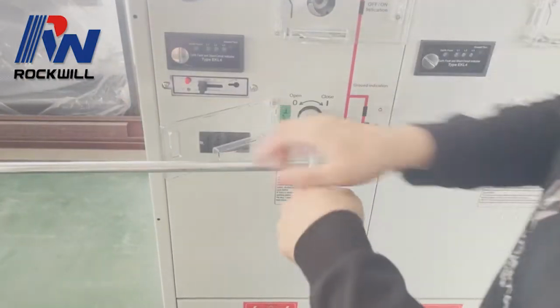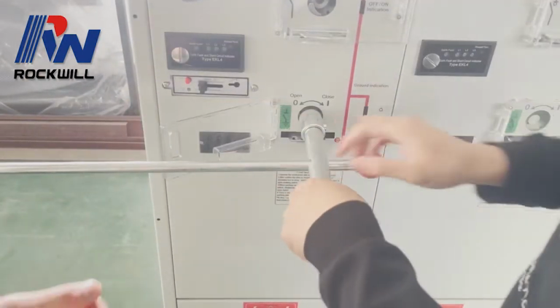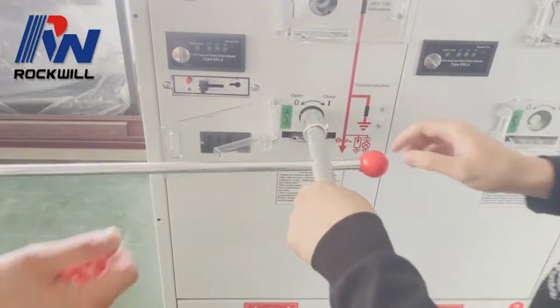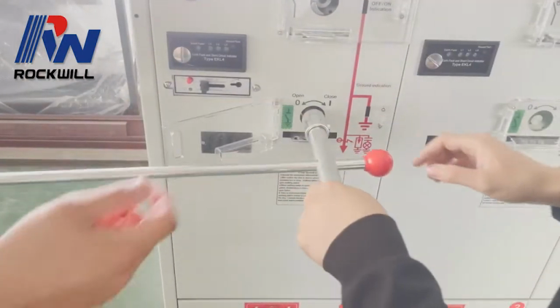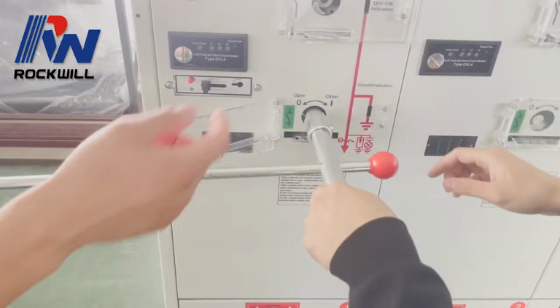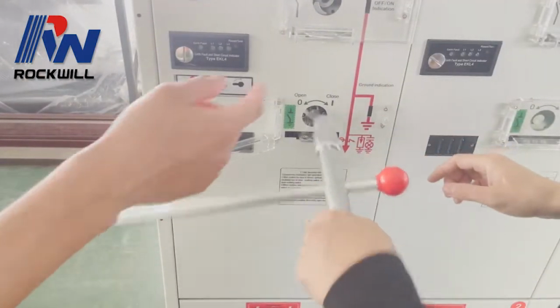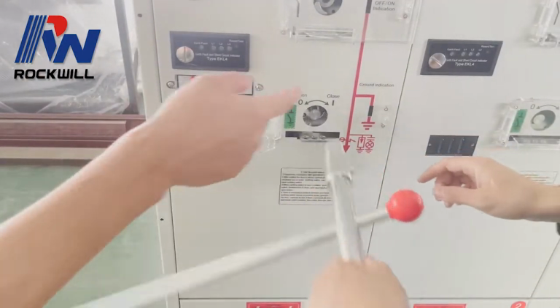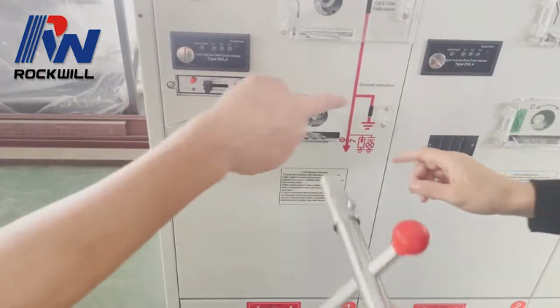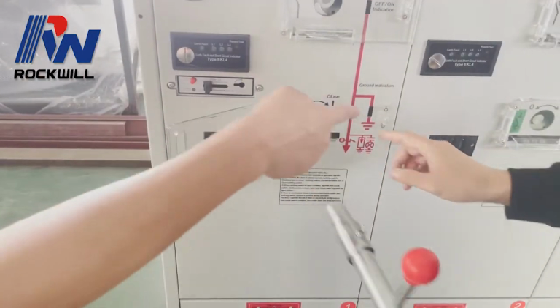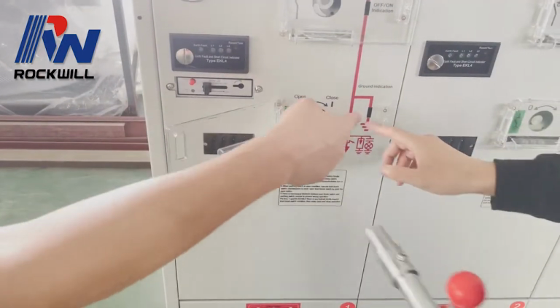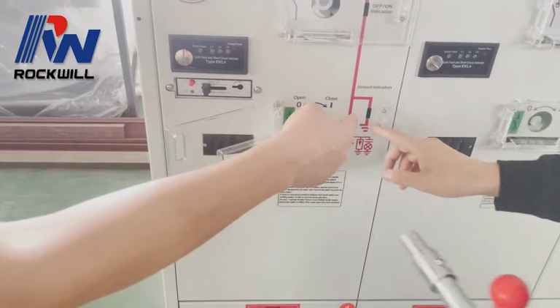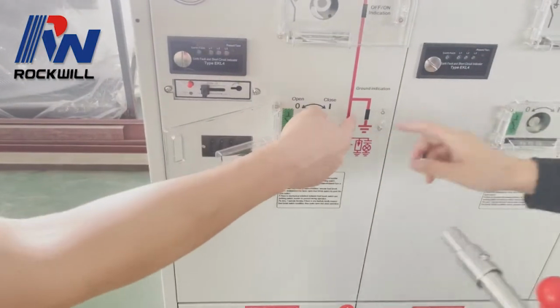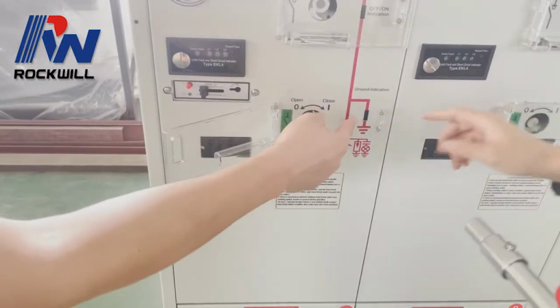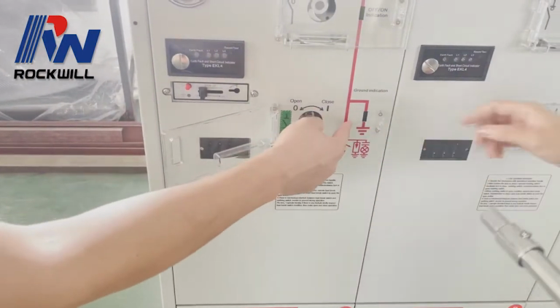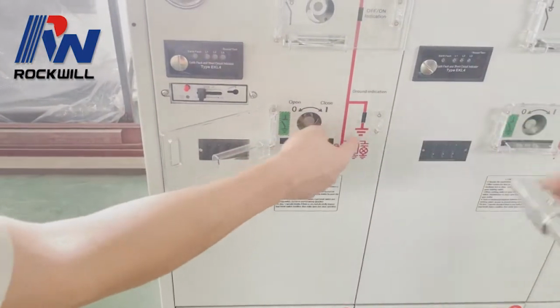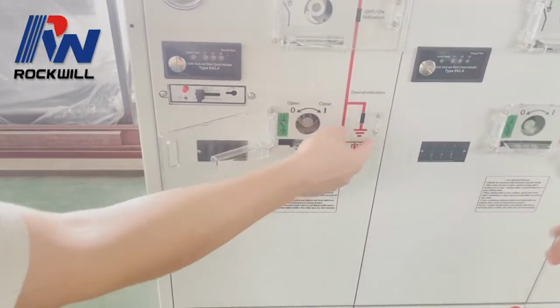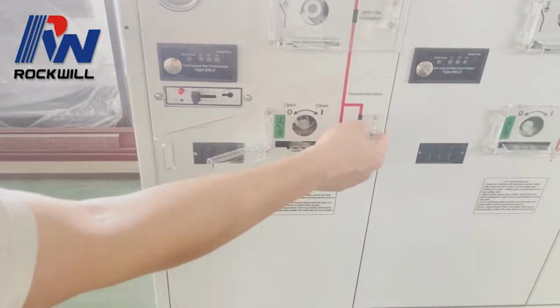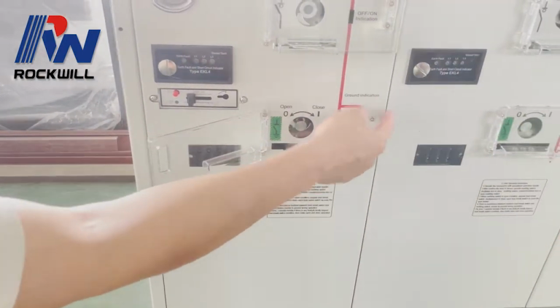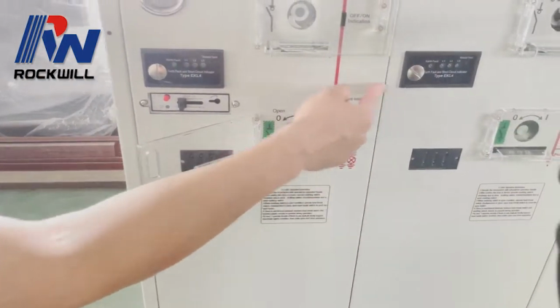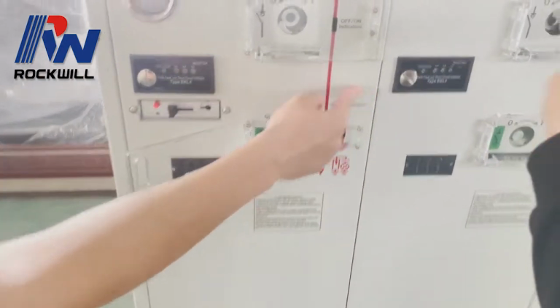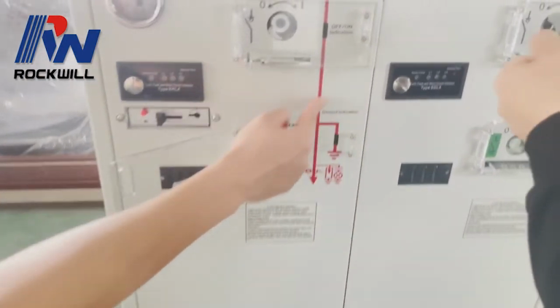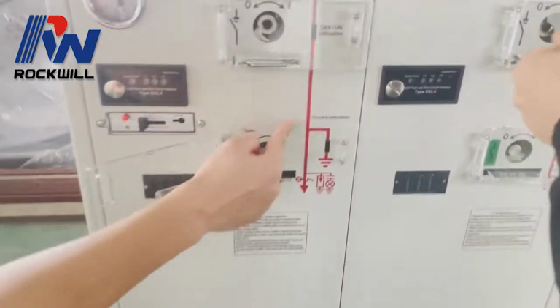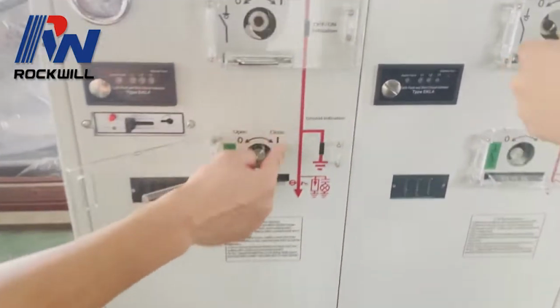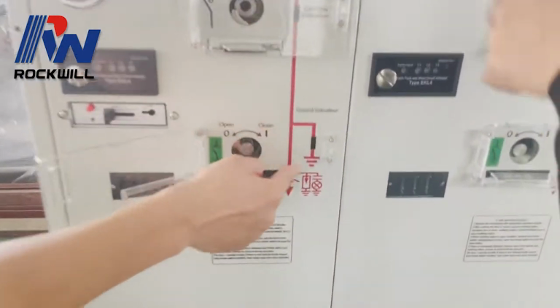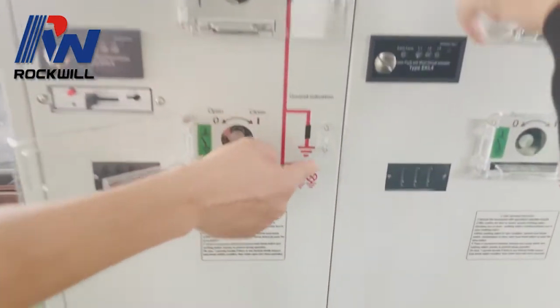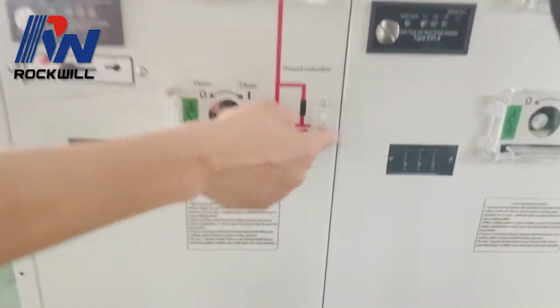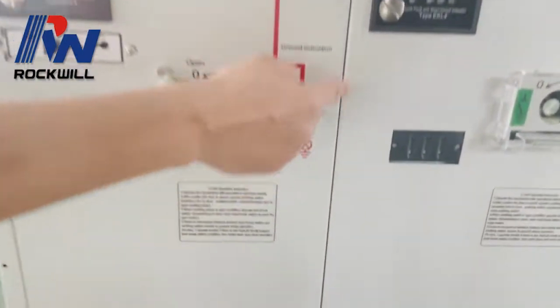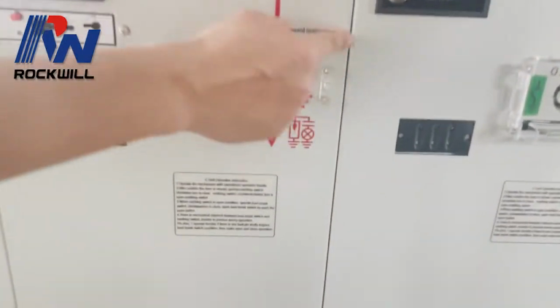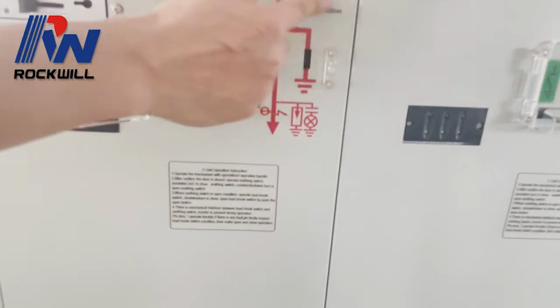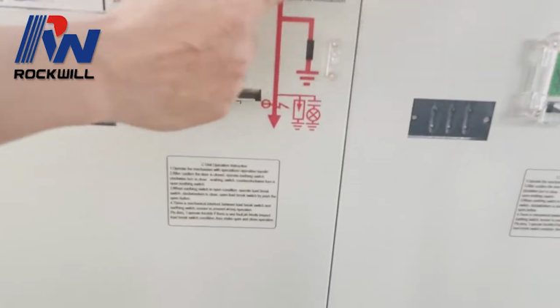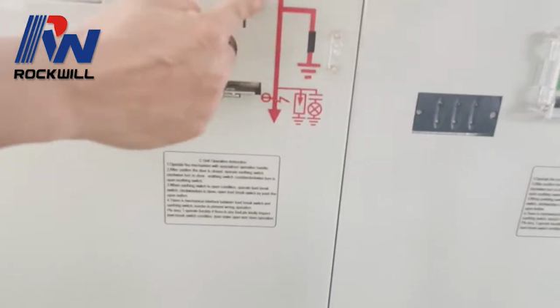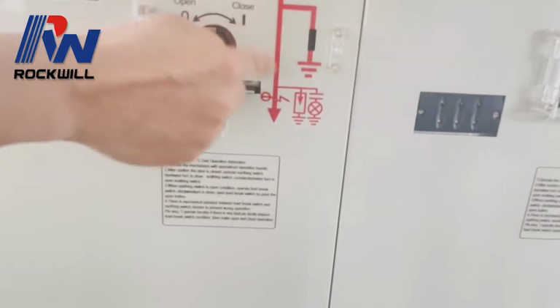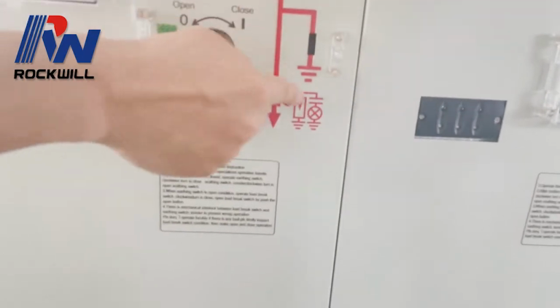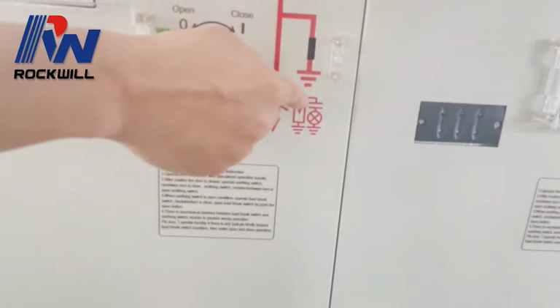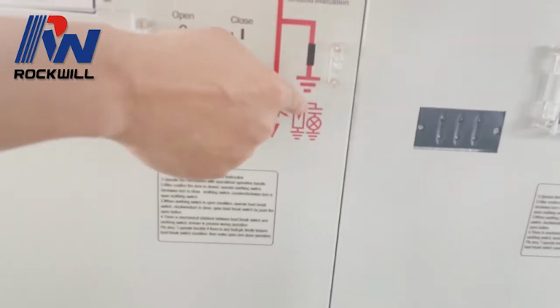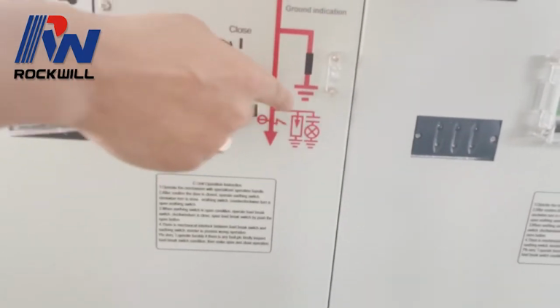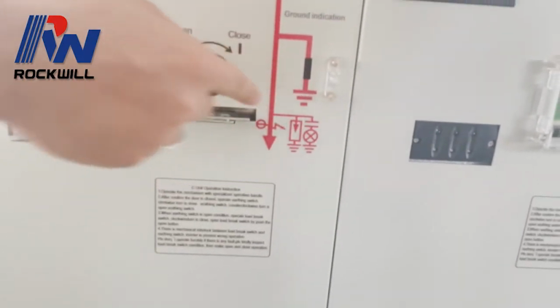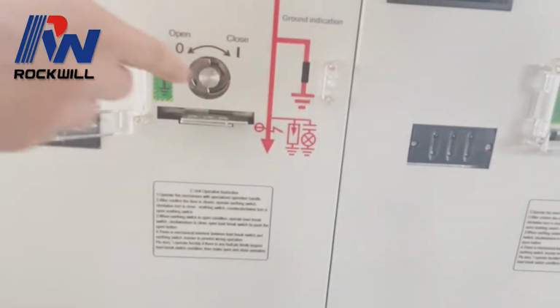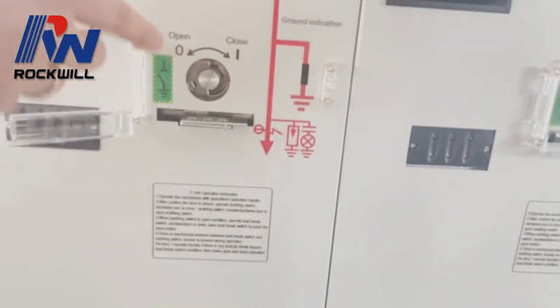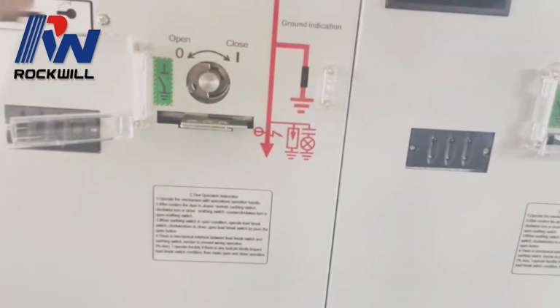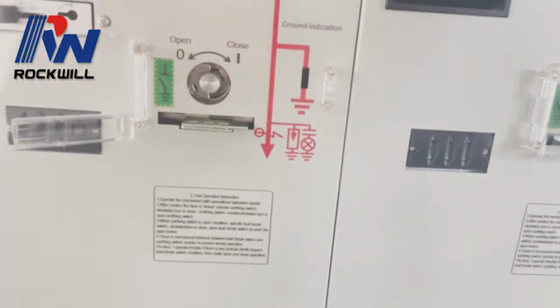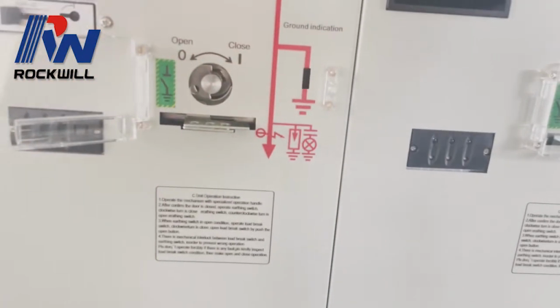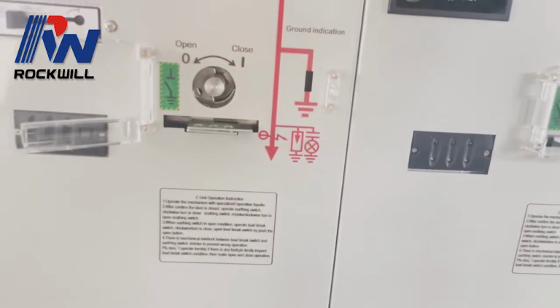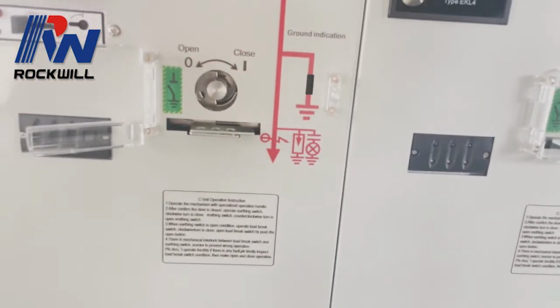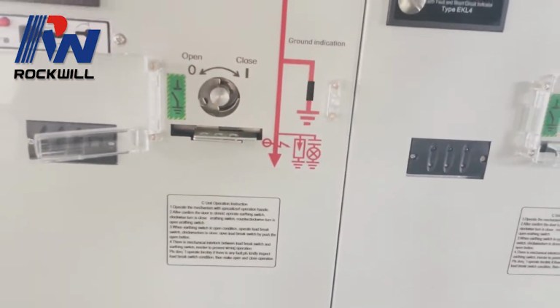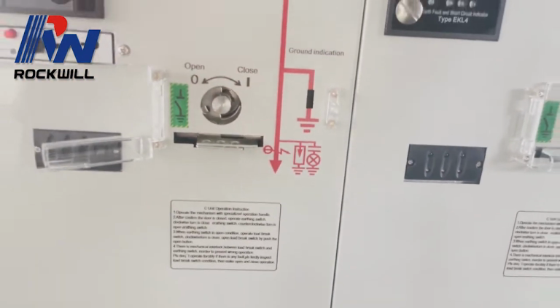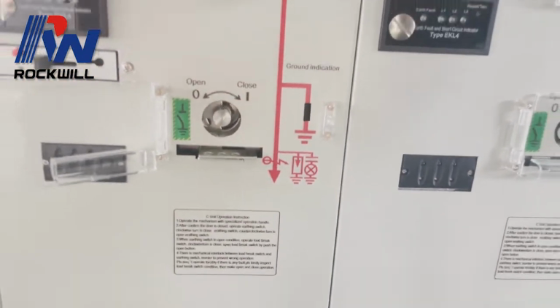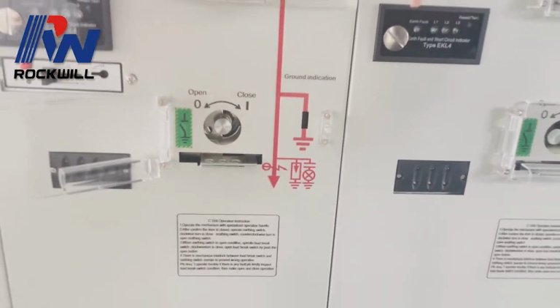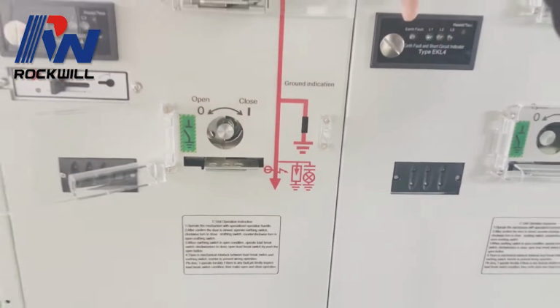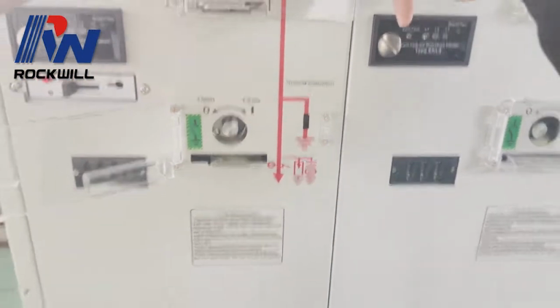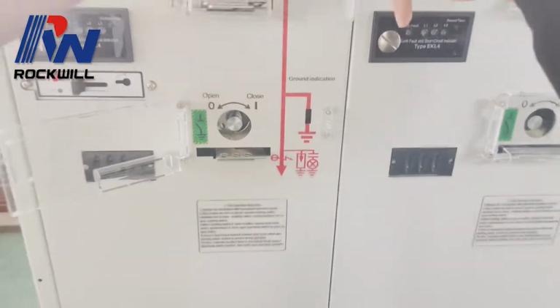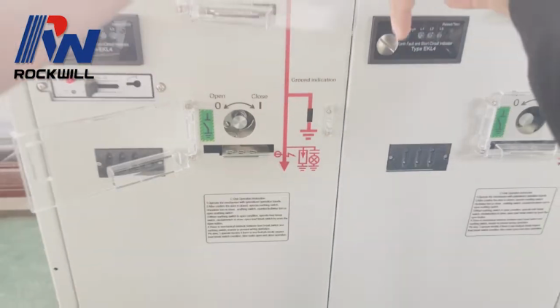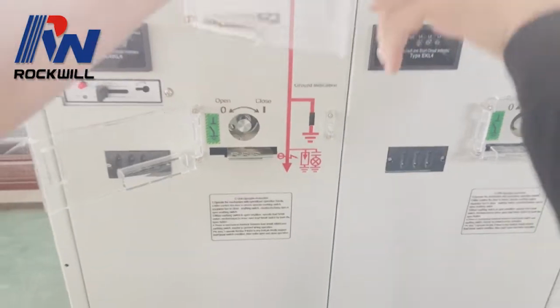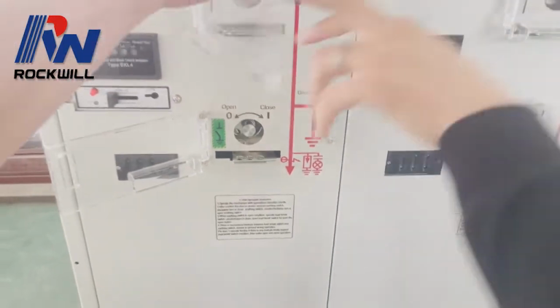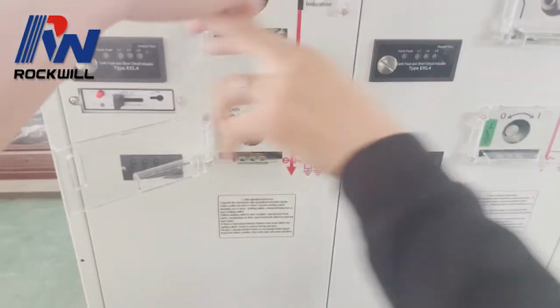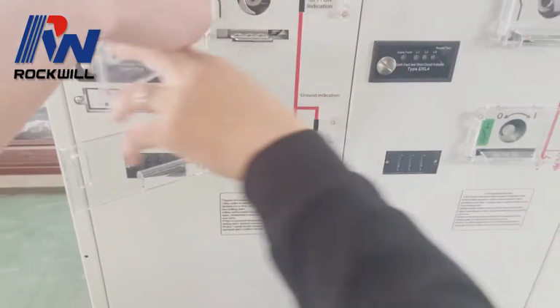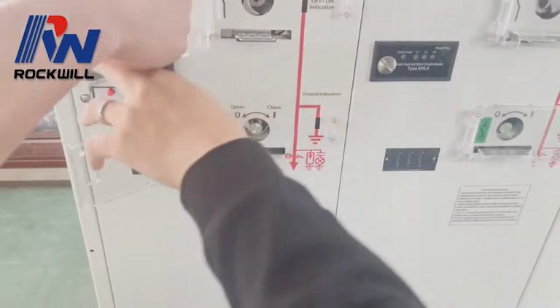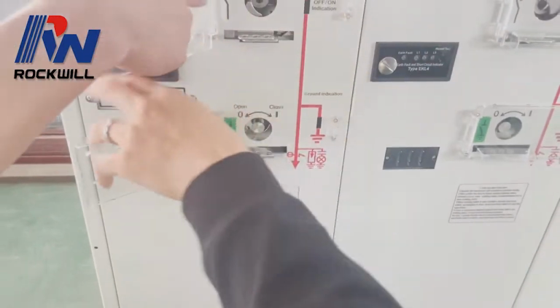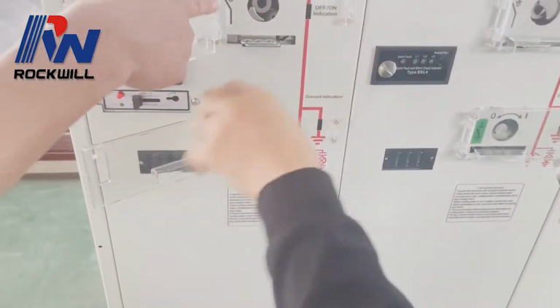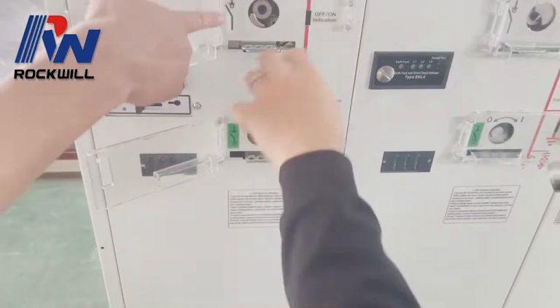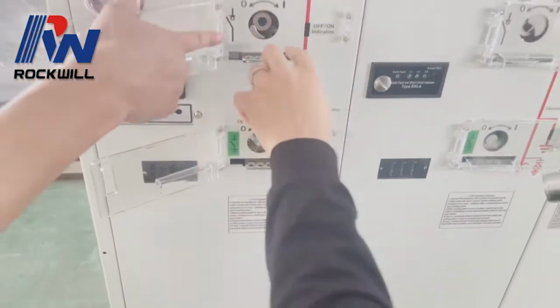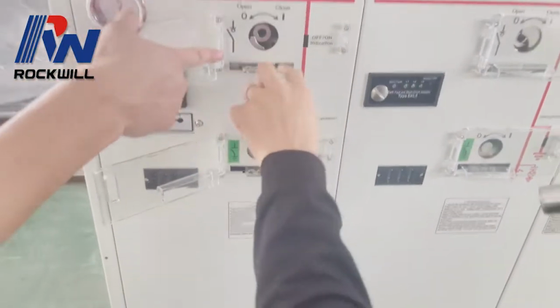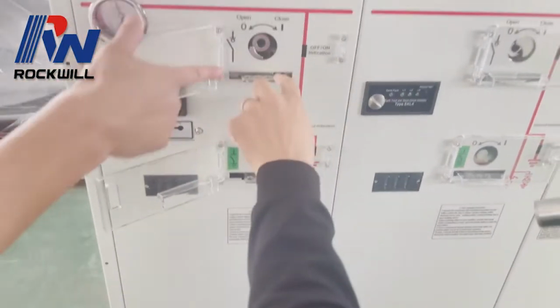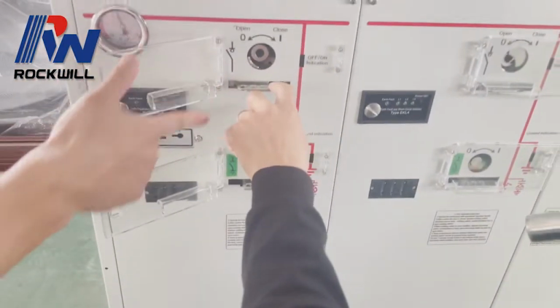Now we have opened the earthing switch, so that we can operate this load break switch.